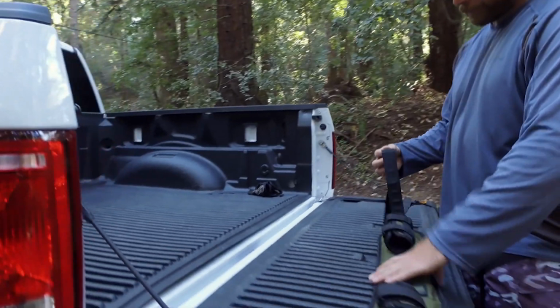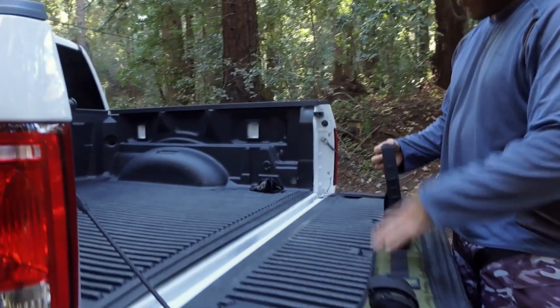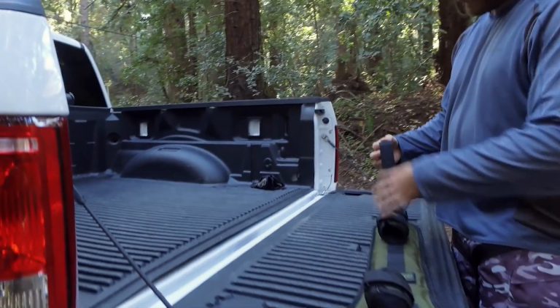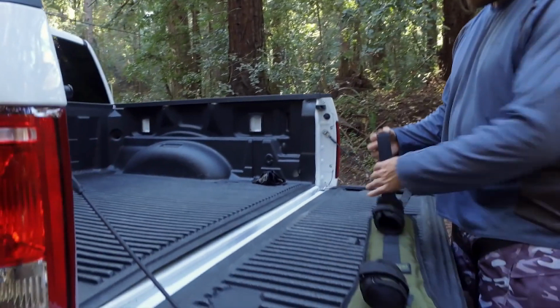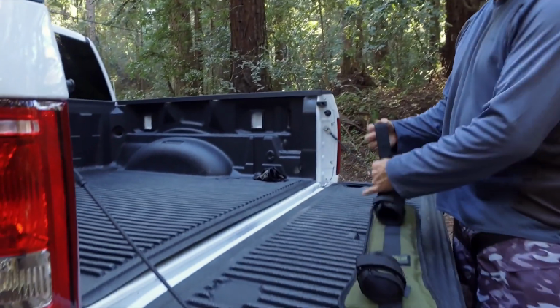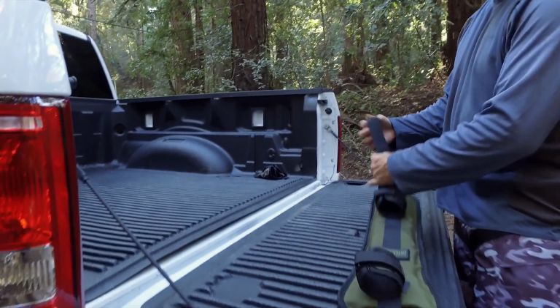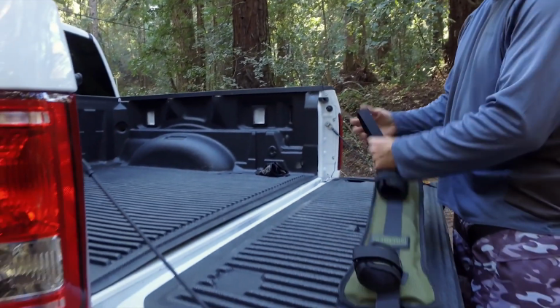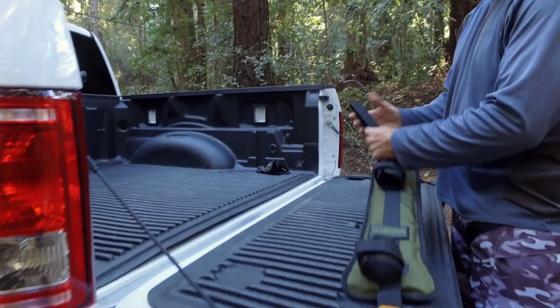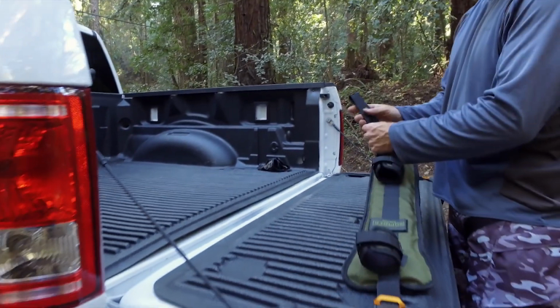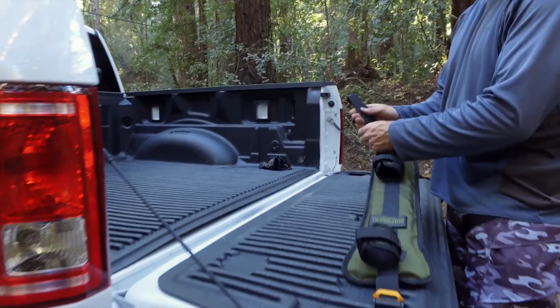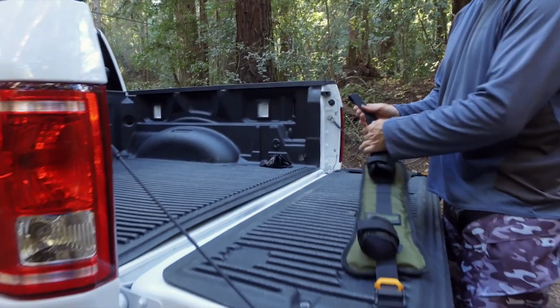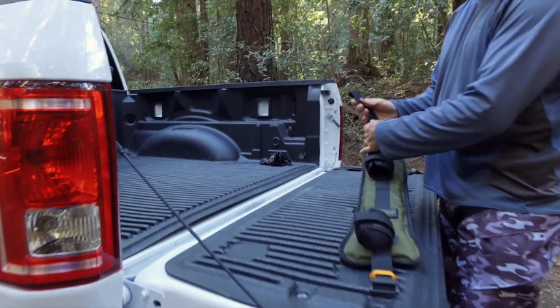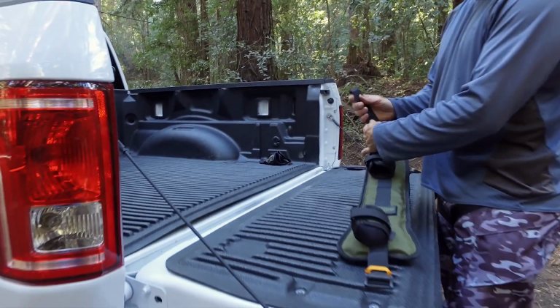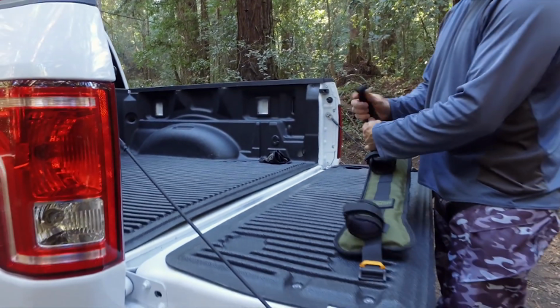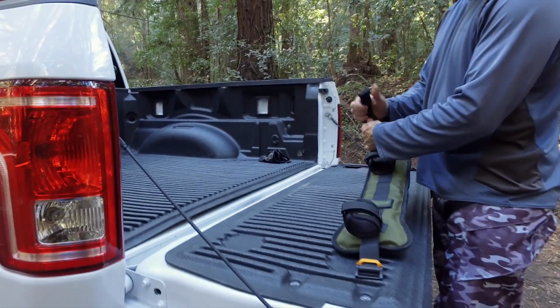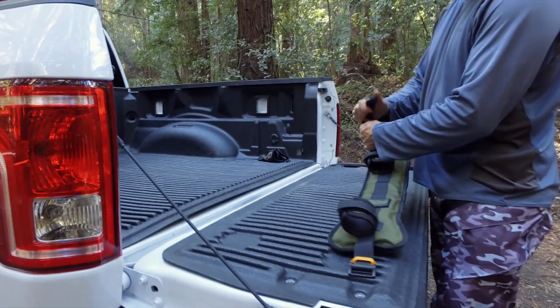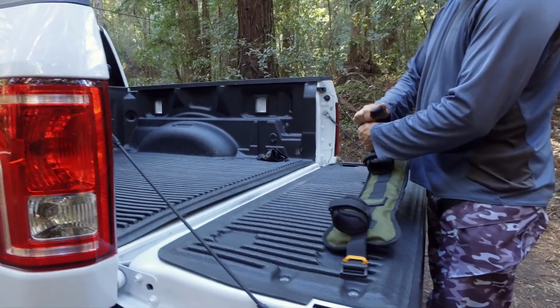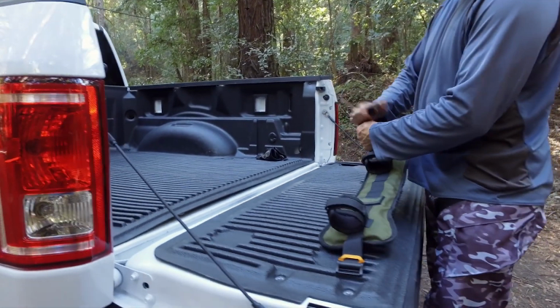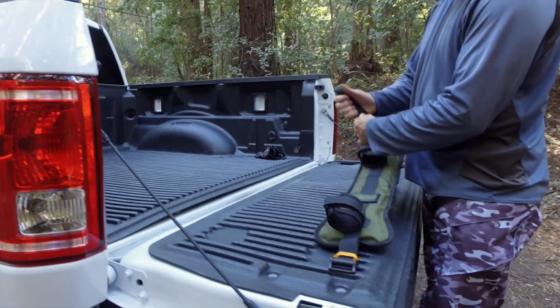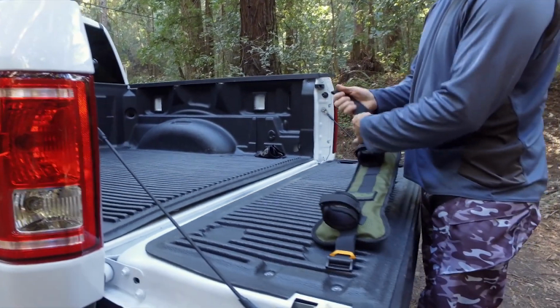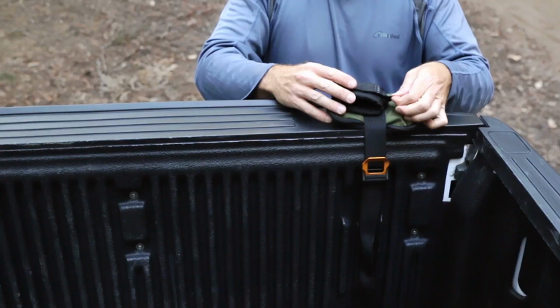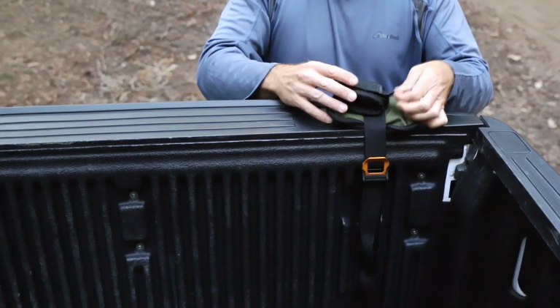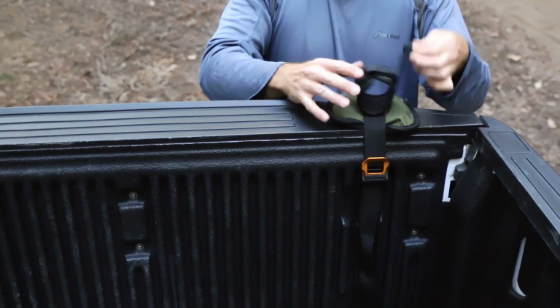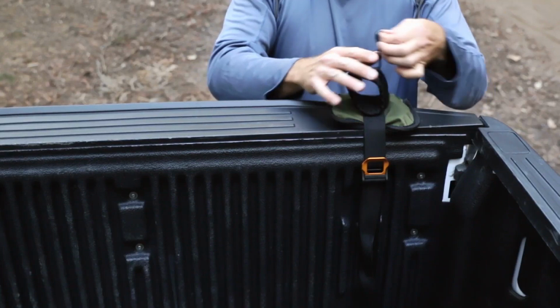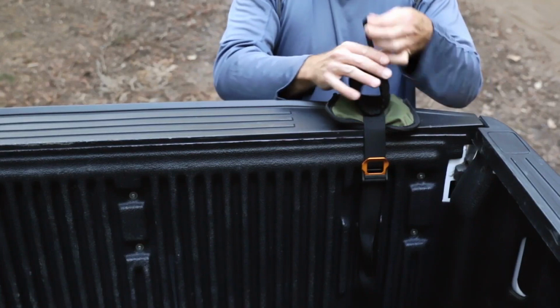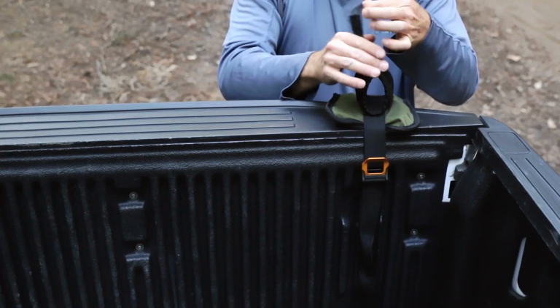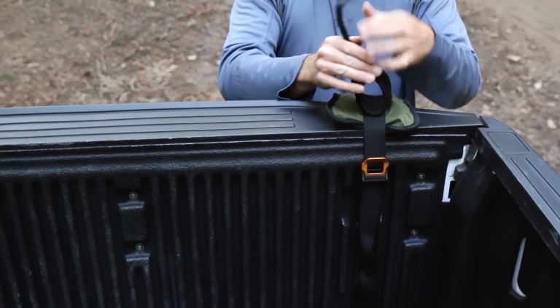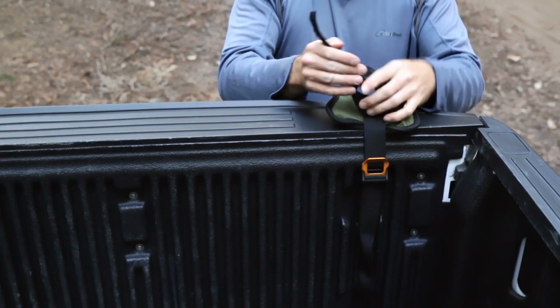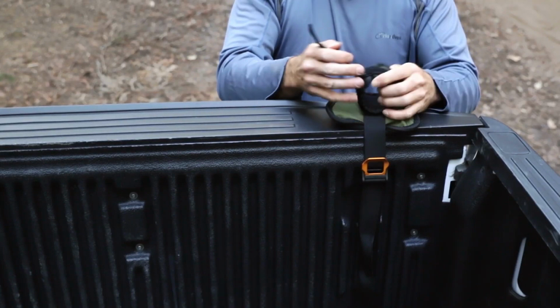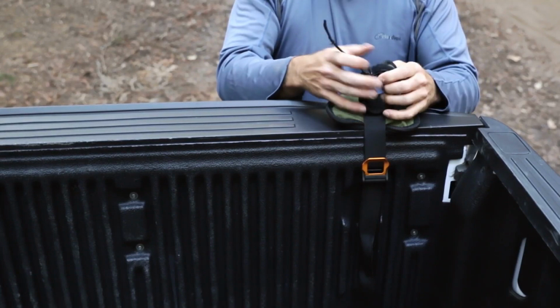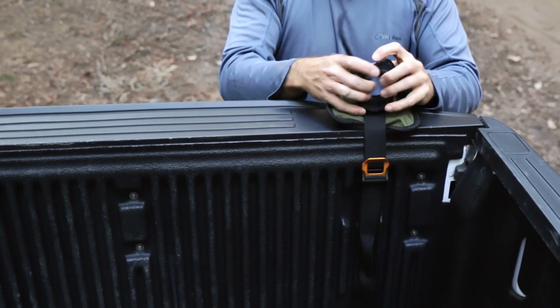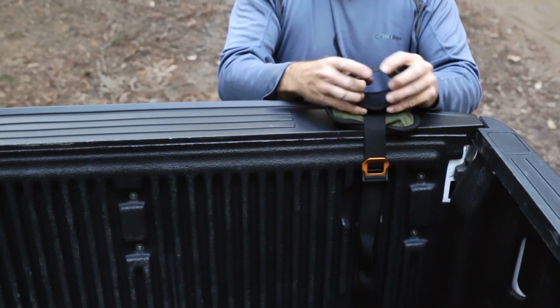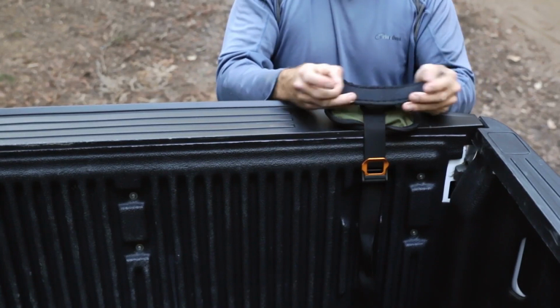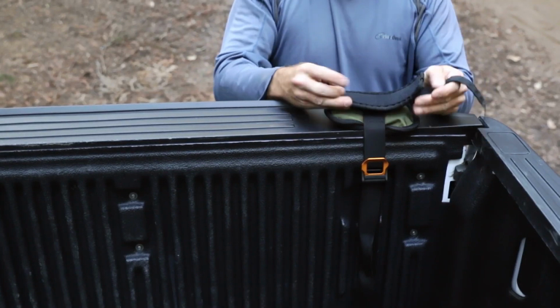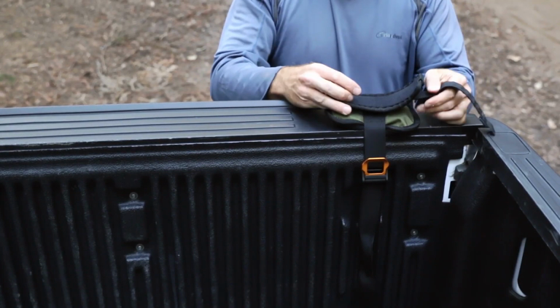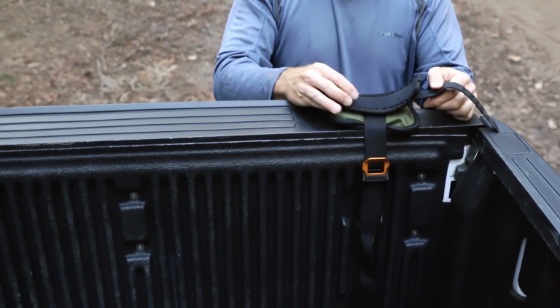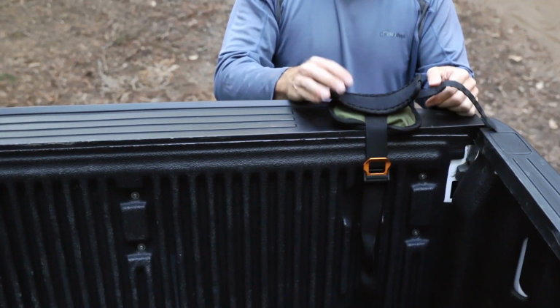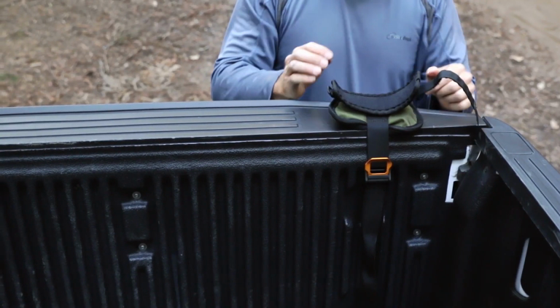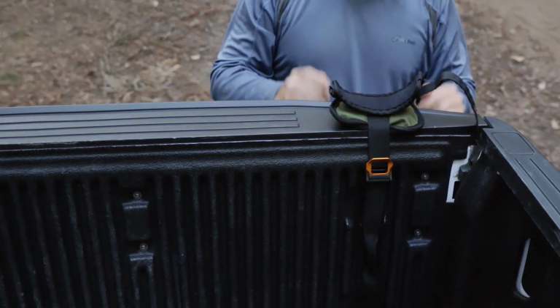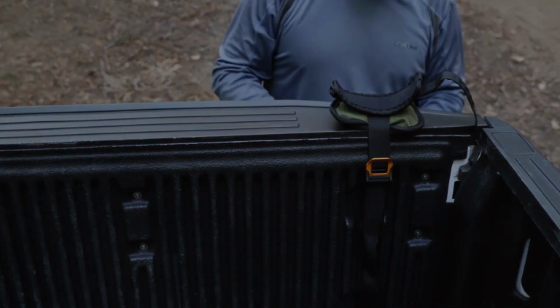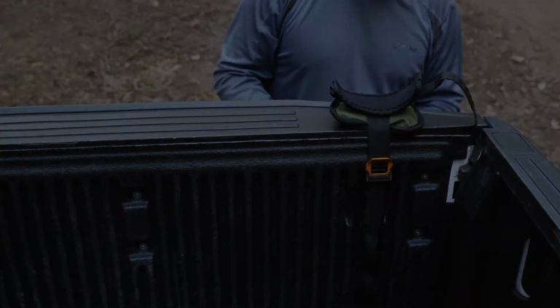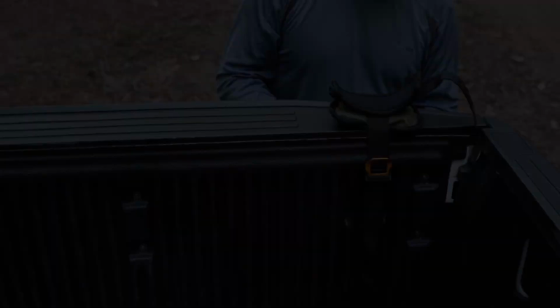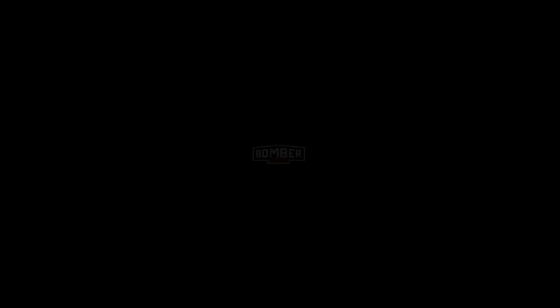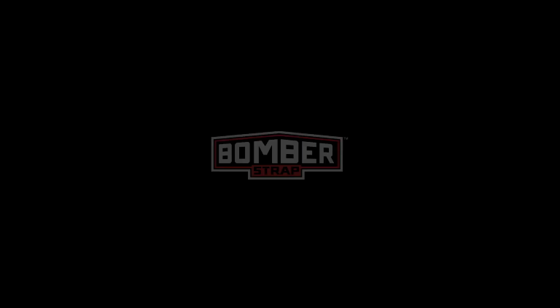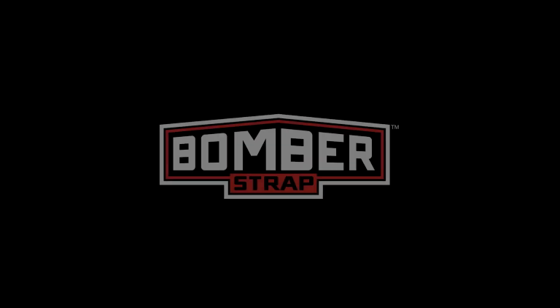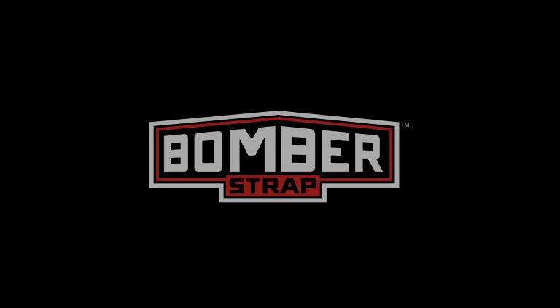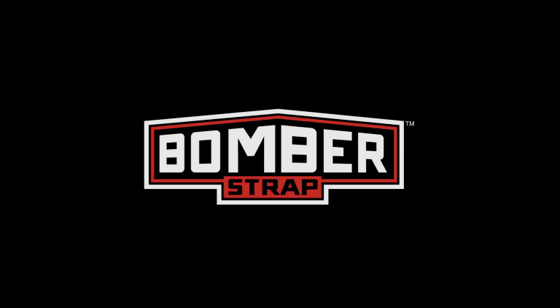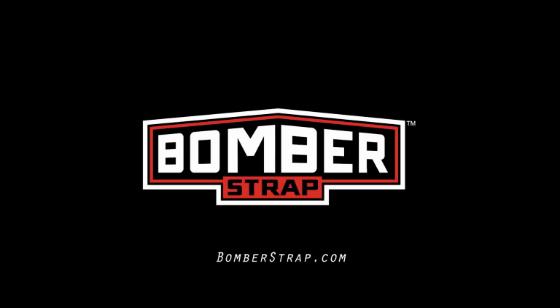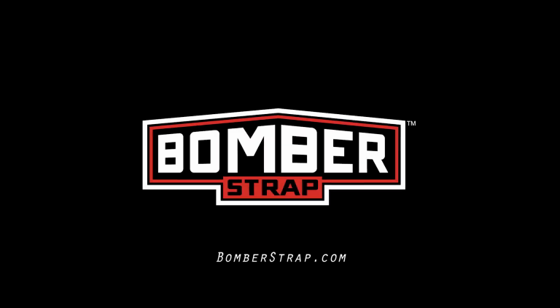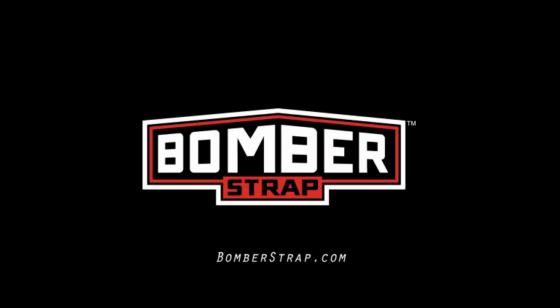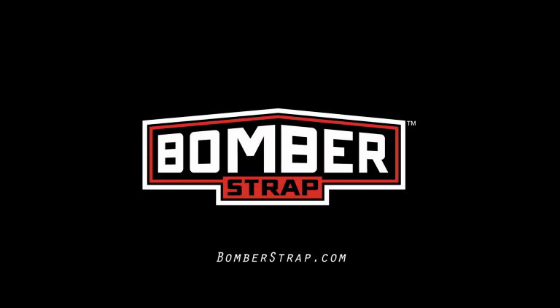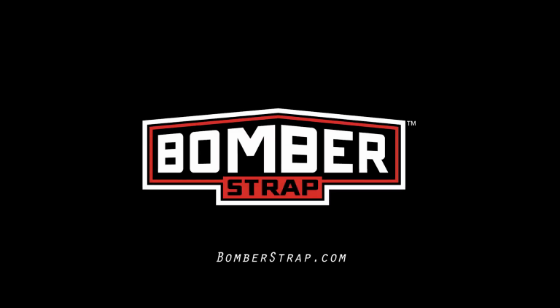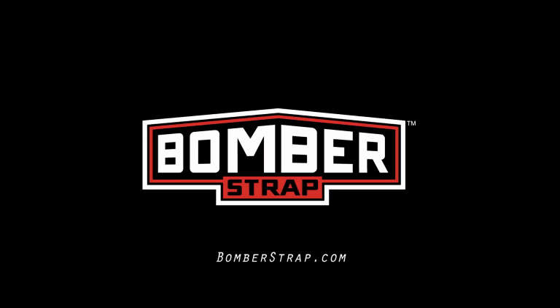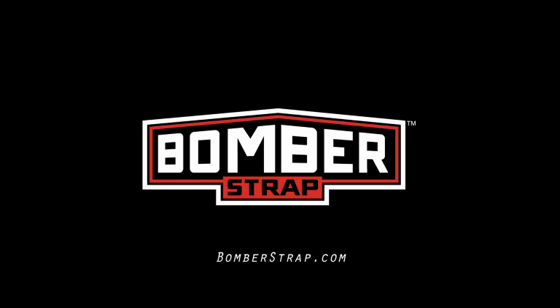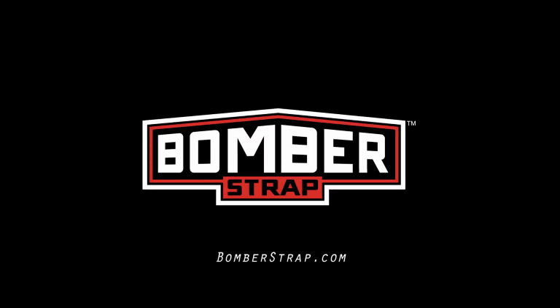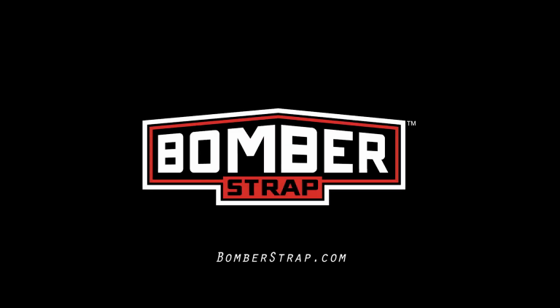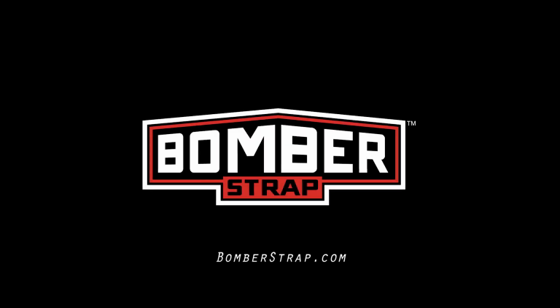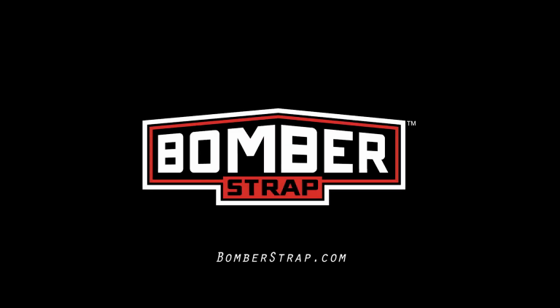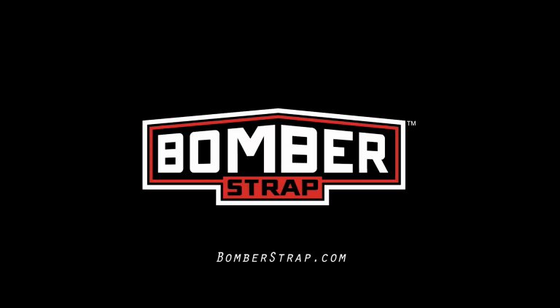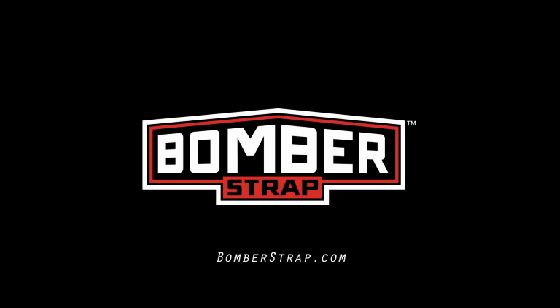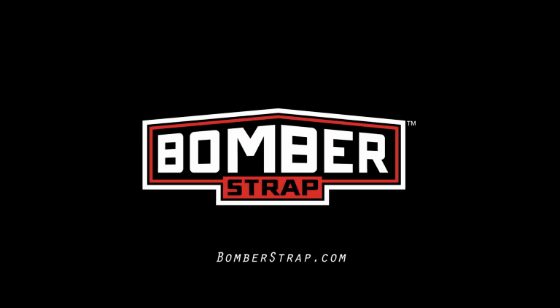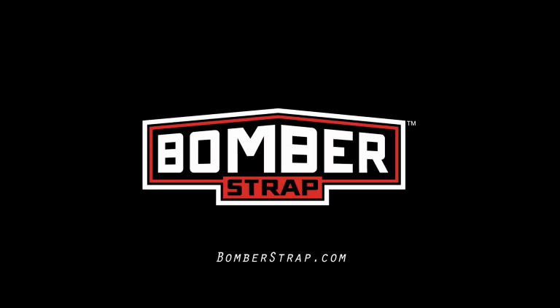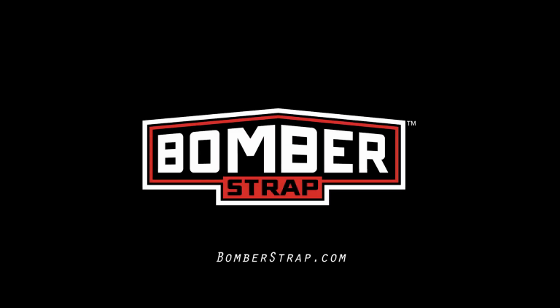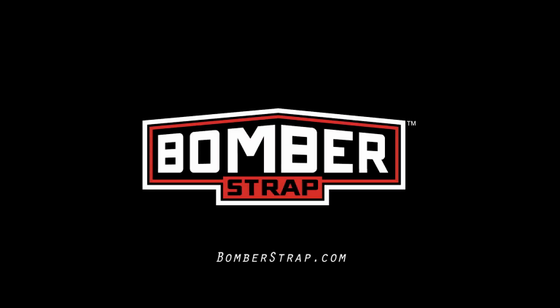There are a lot of tailgate pads for mountain bikers. However, I was looking for something different to fit my needs. That's why I created the Bomber Strap.